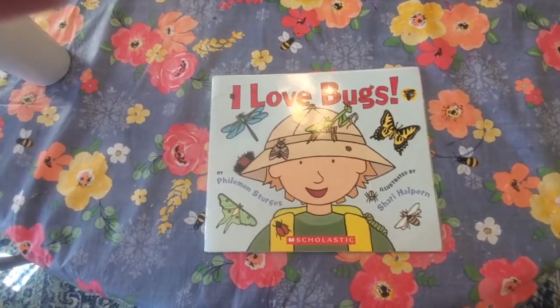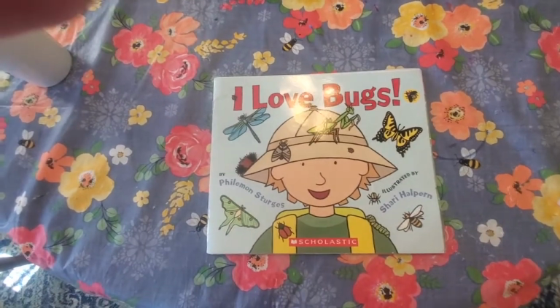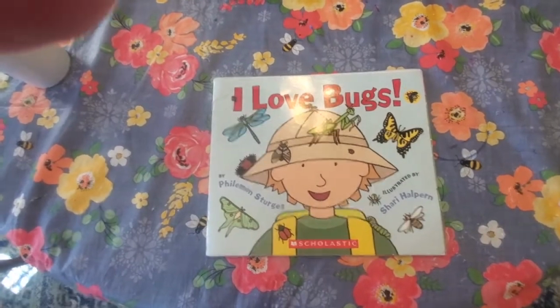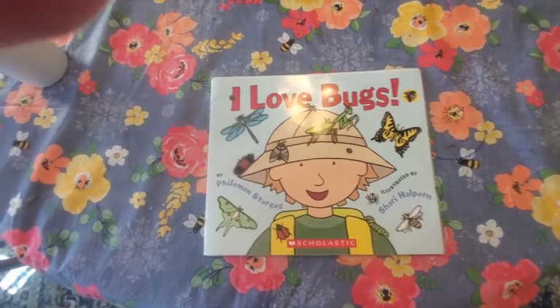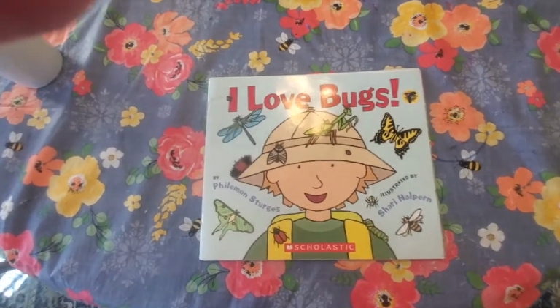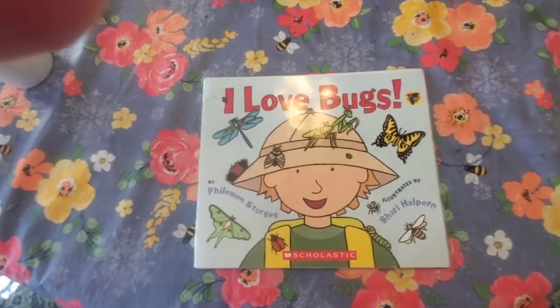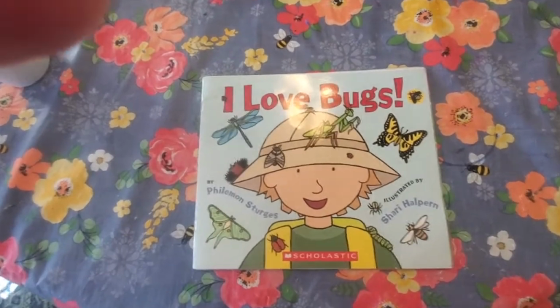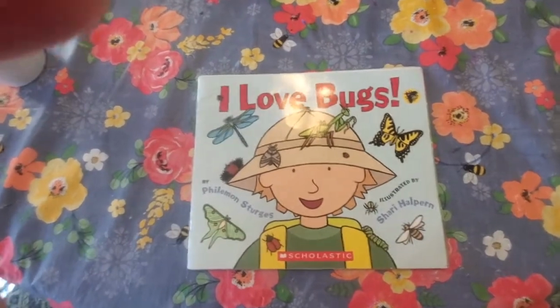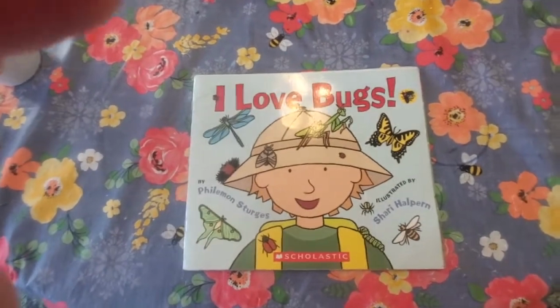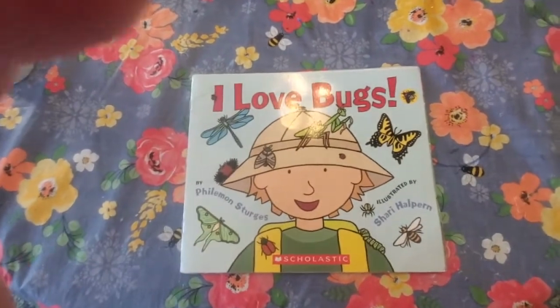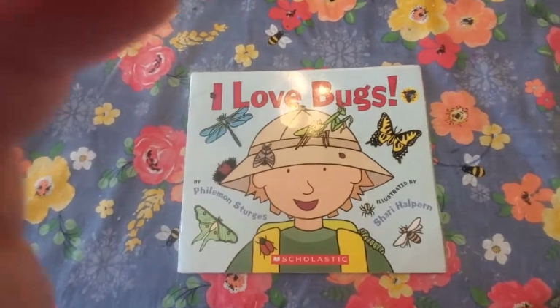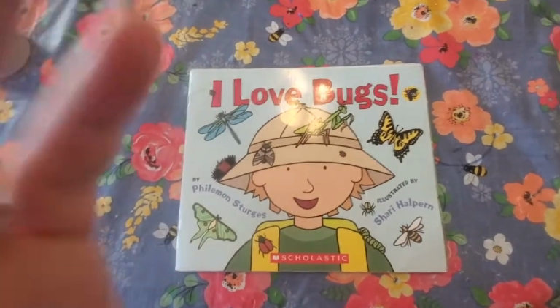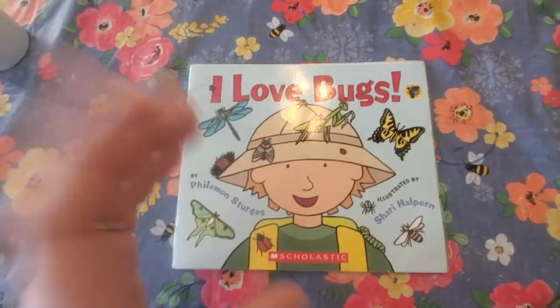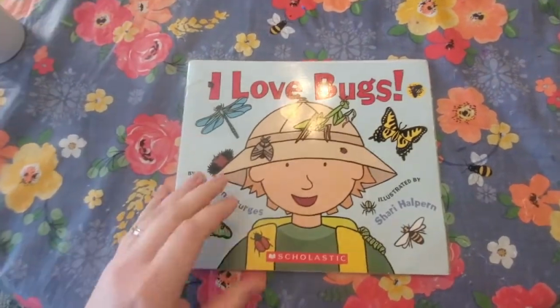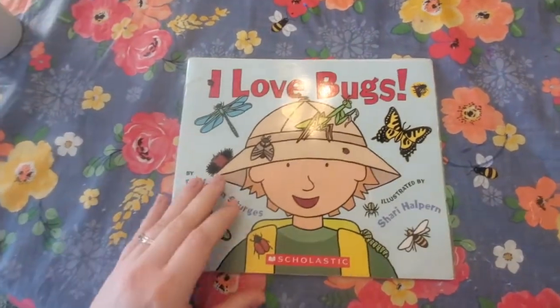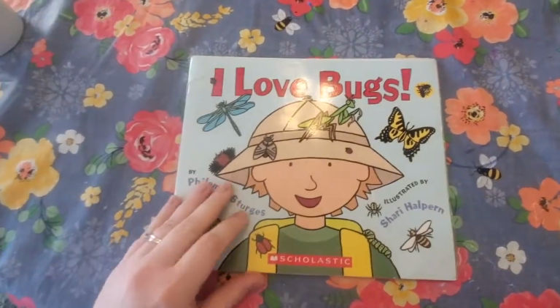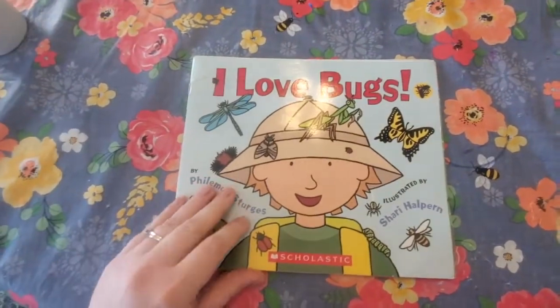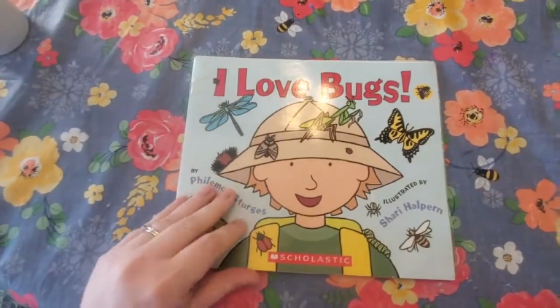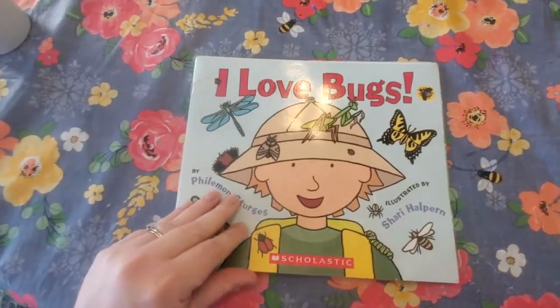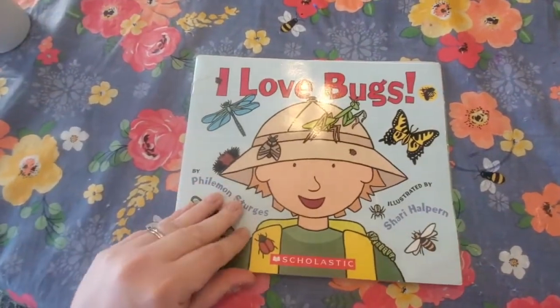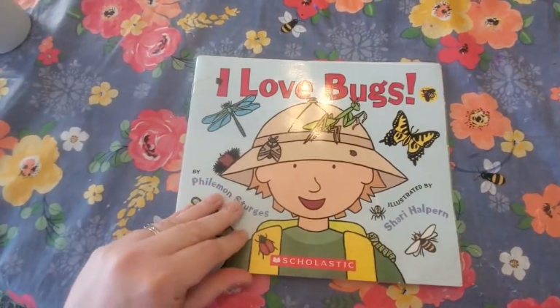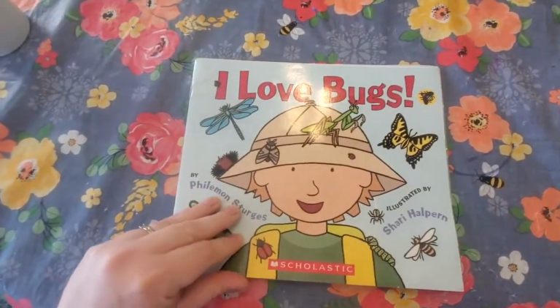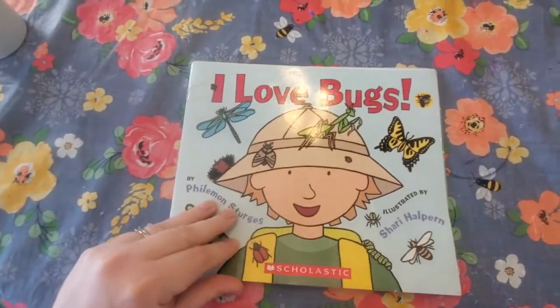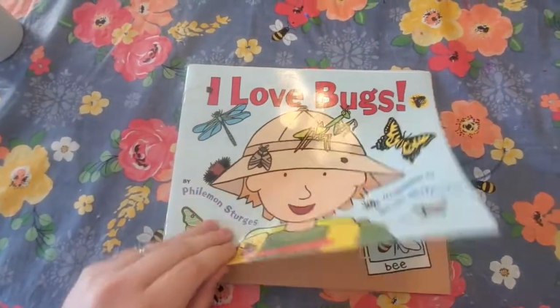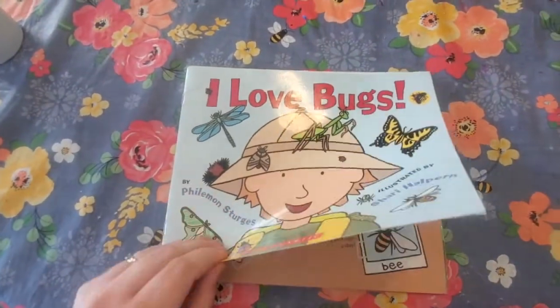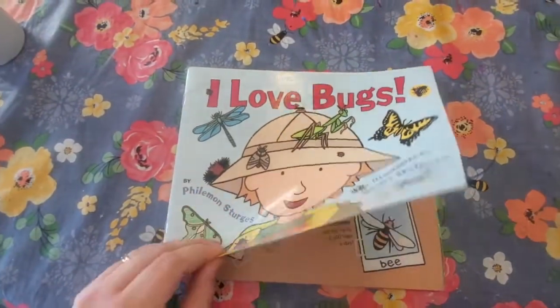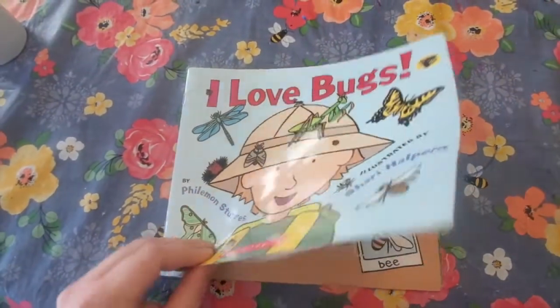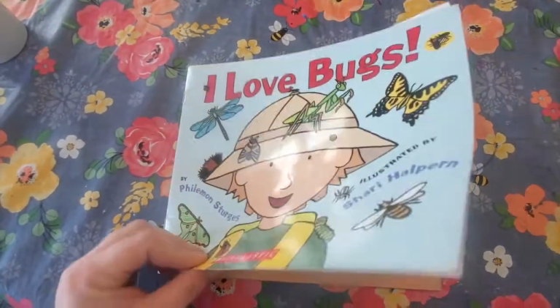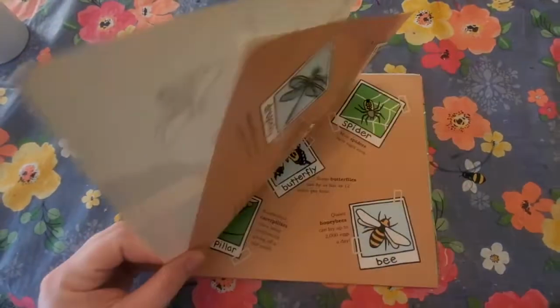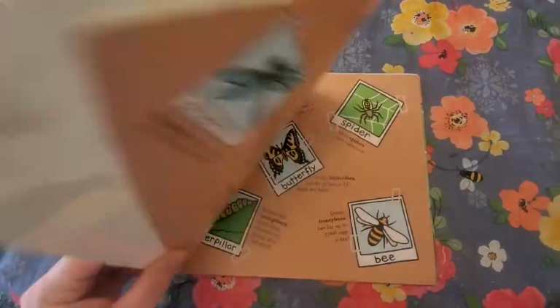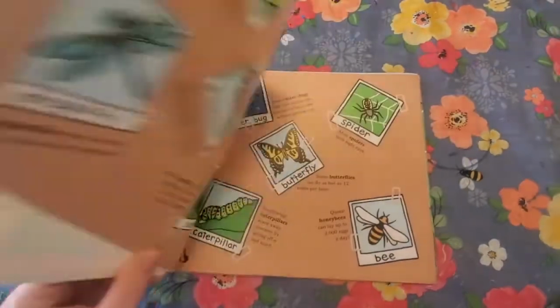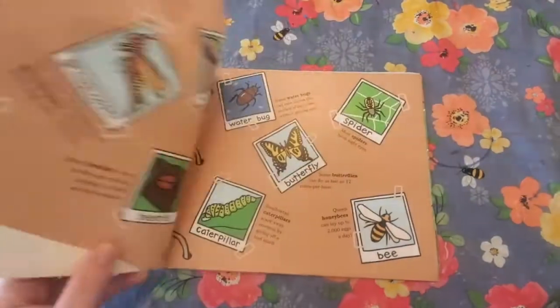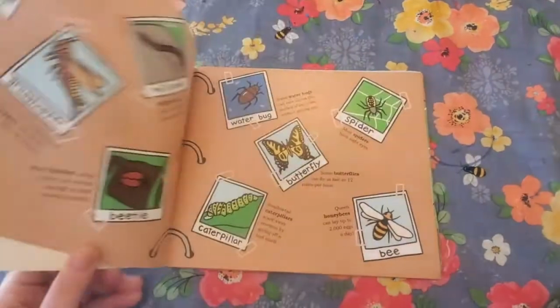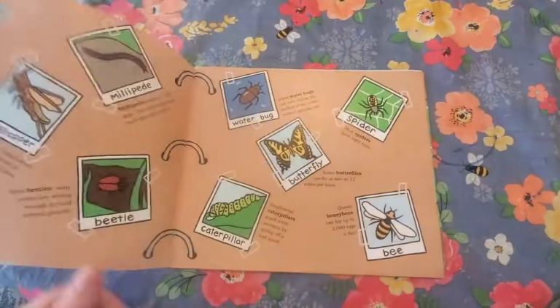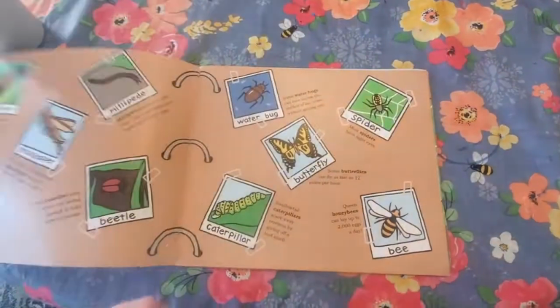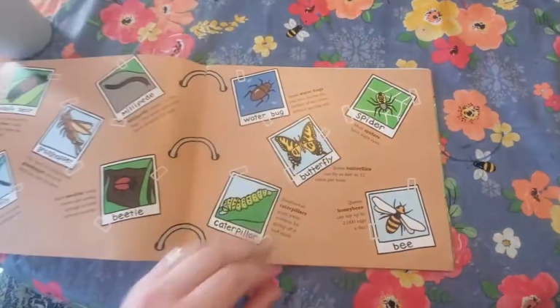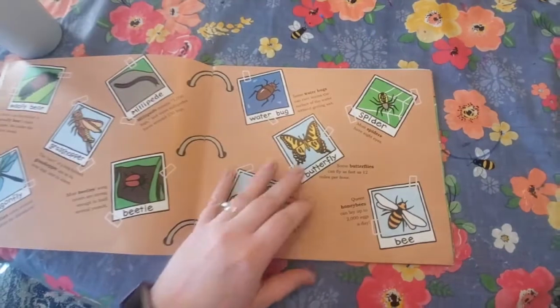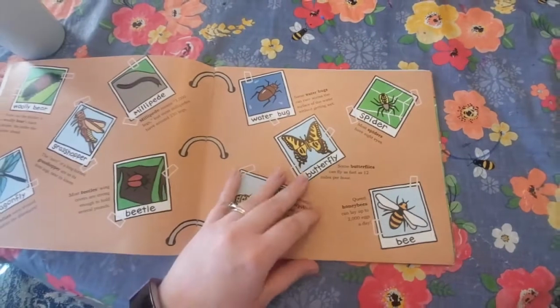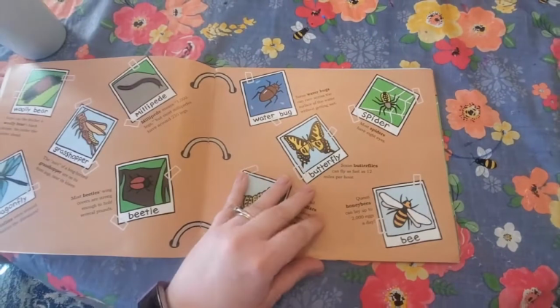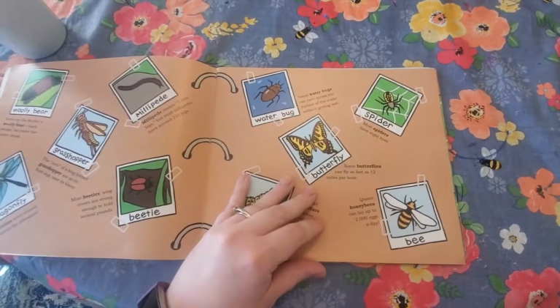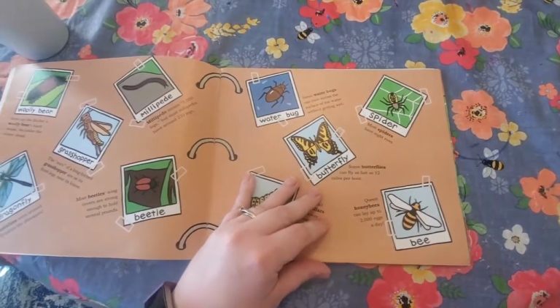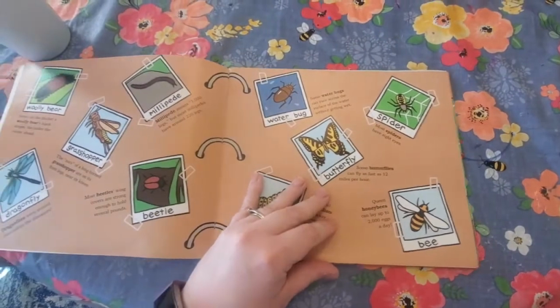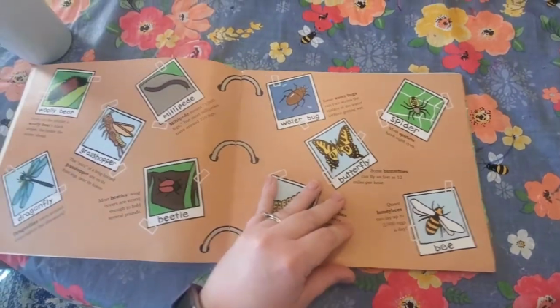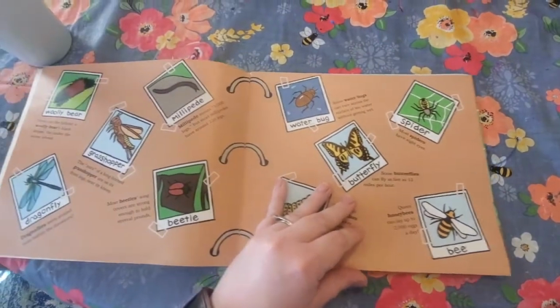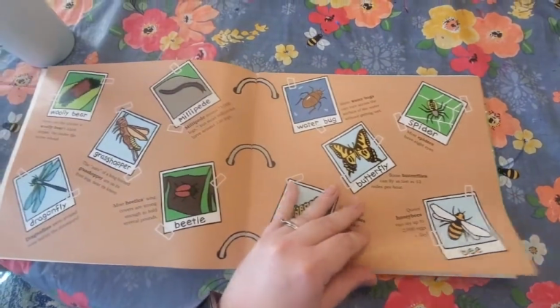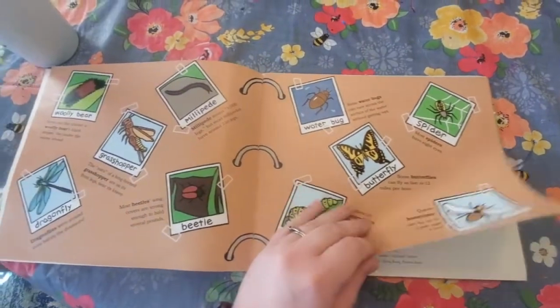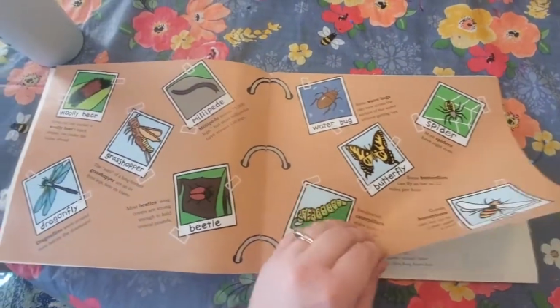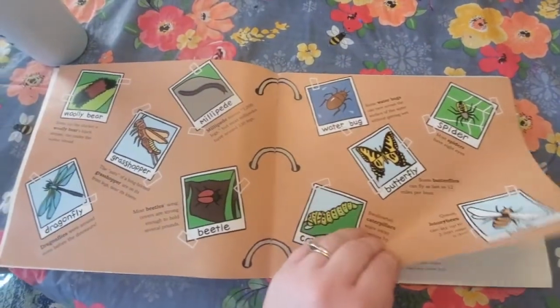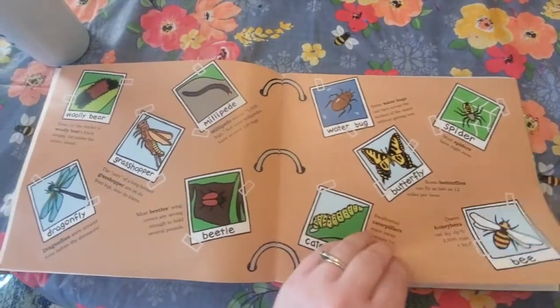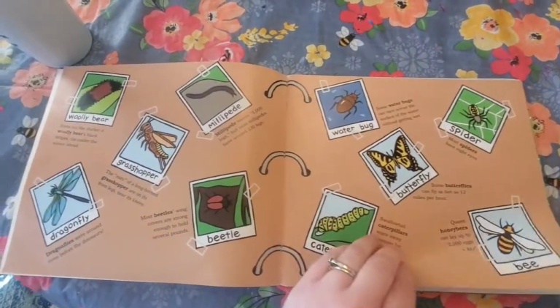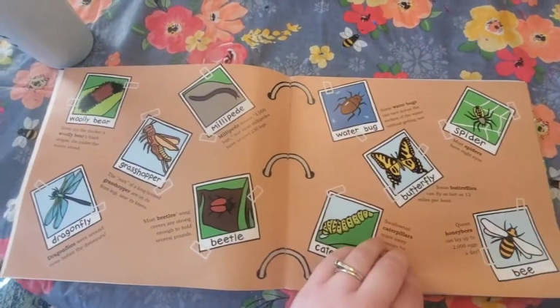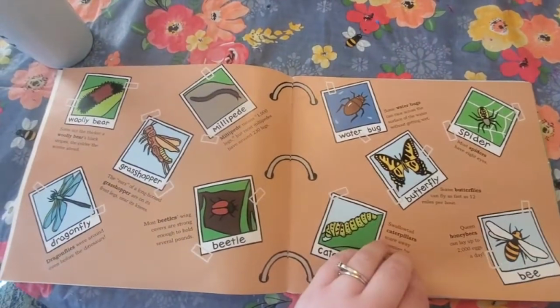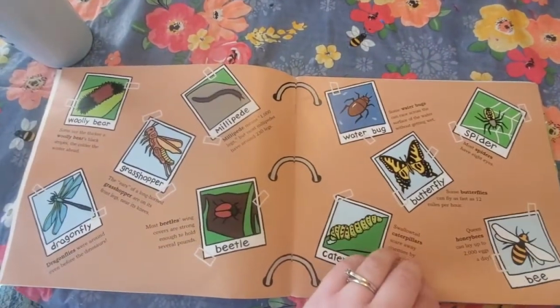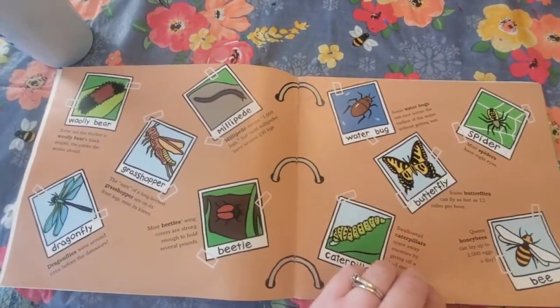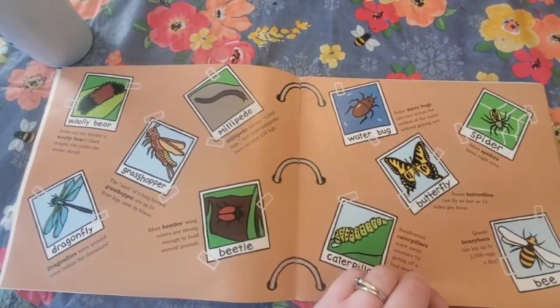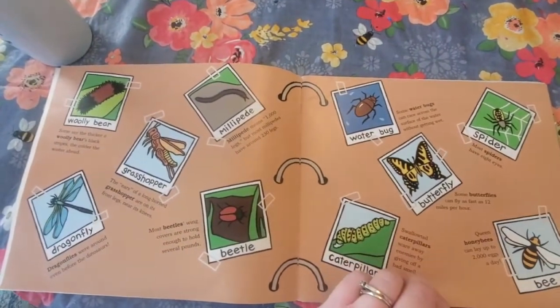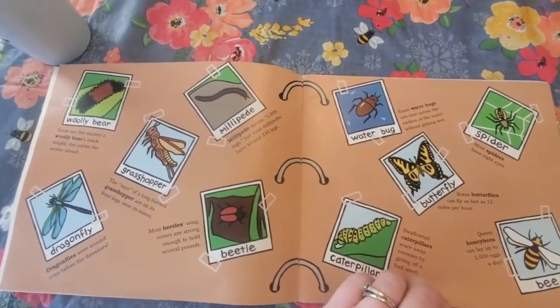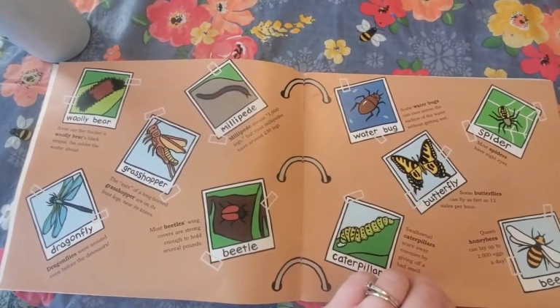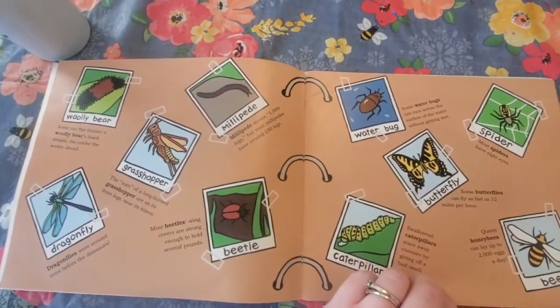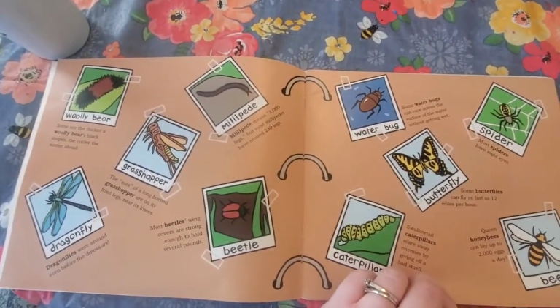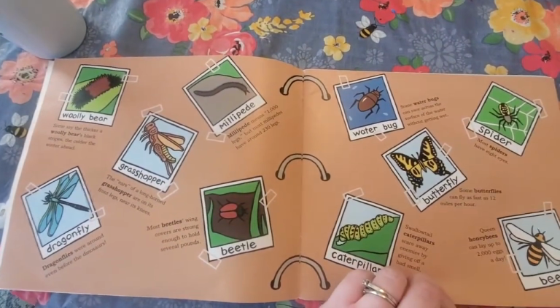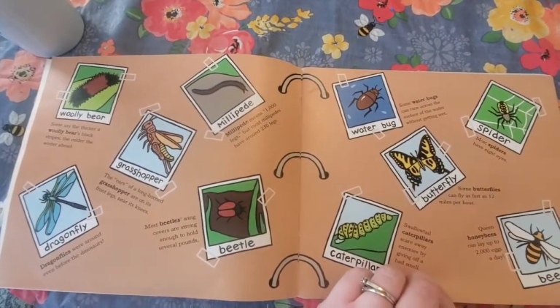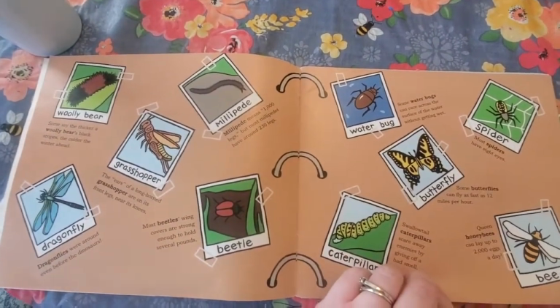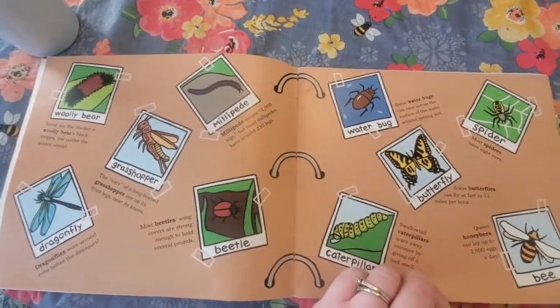I love bugs. And on this page it has different types of bugs.